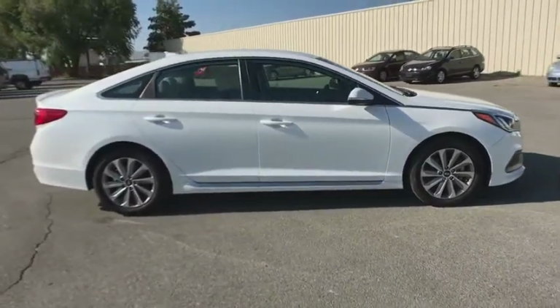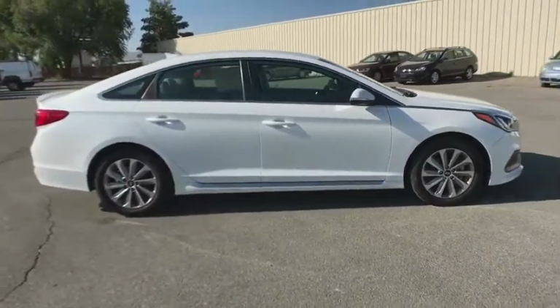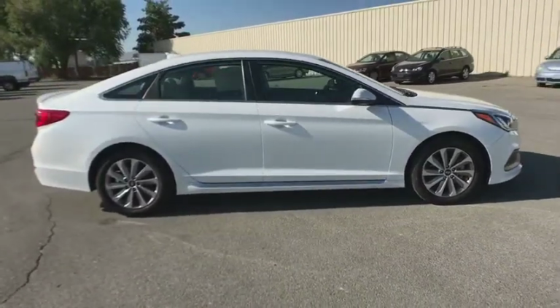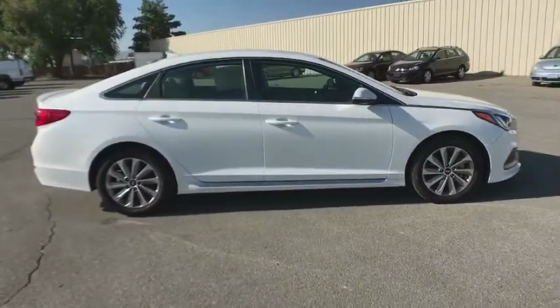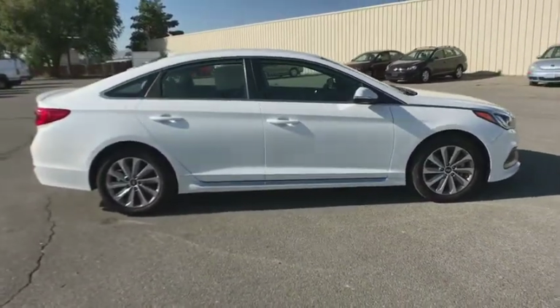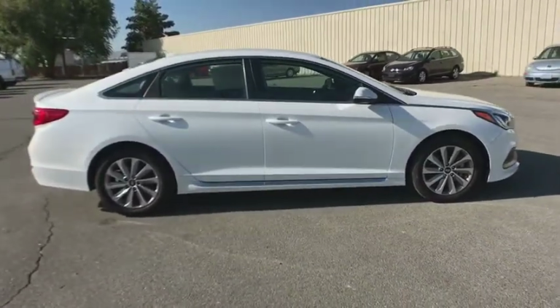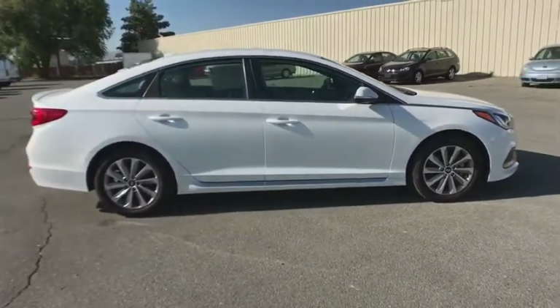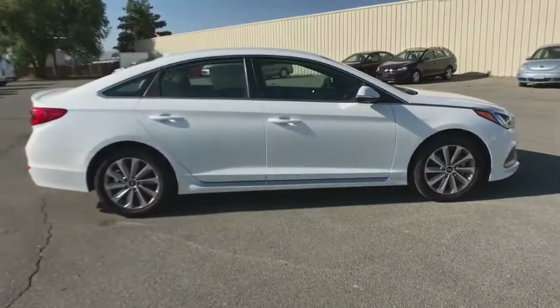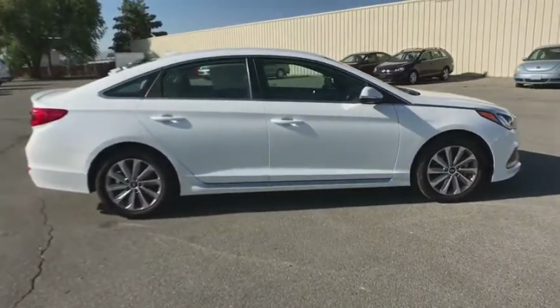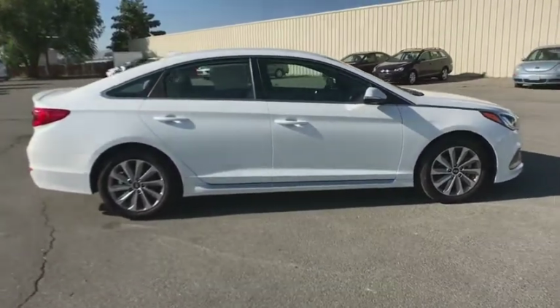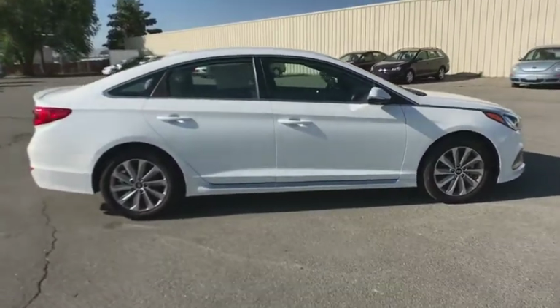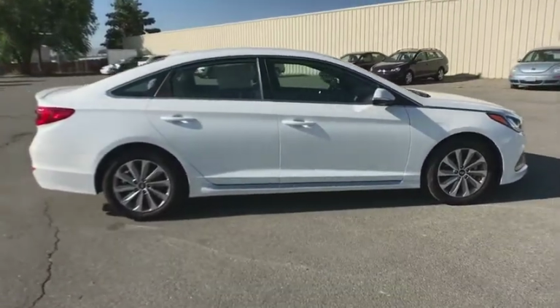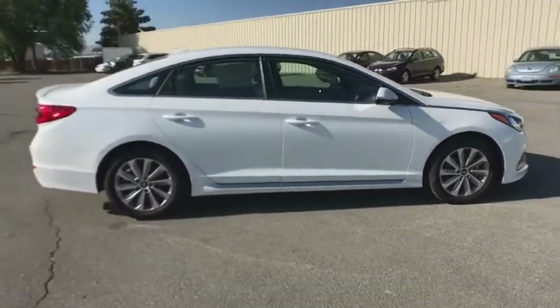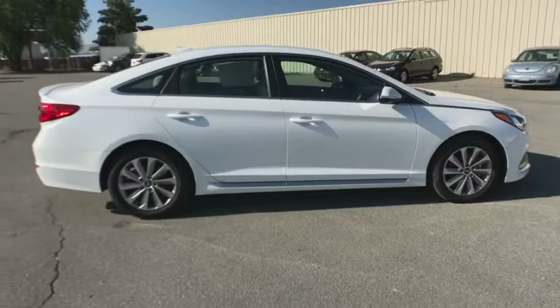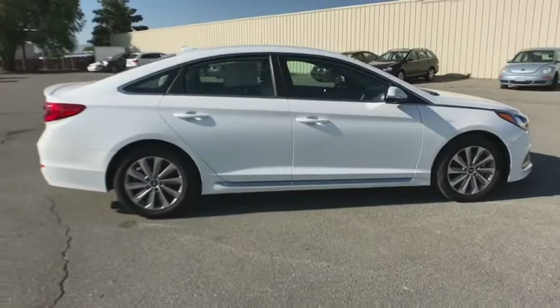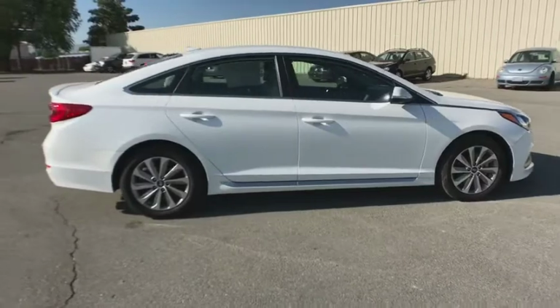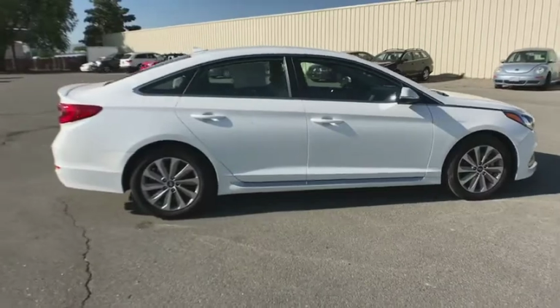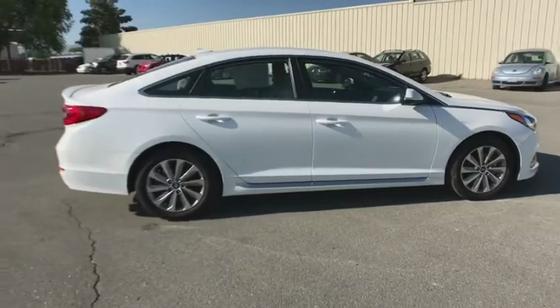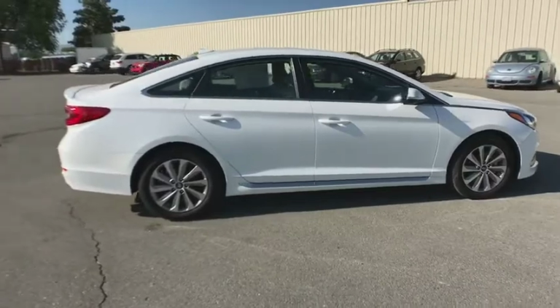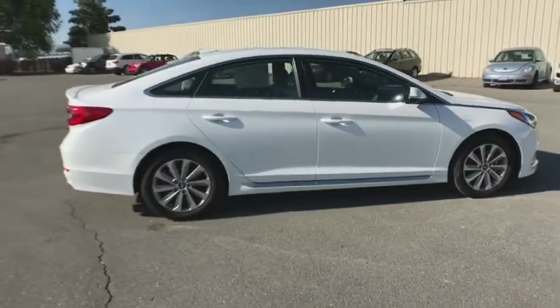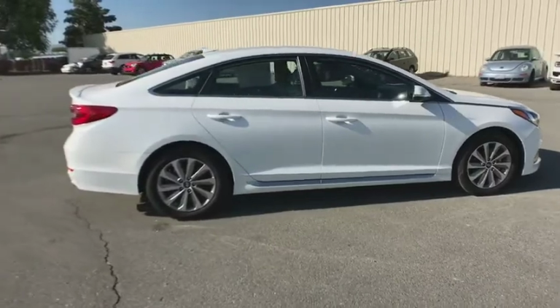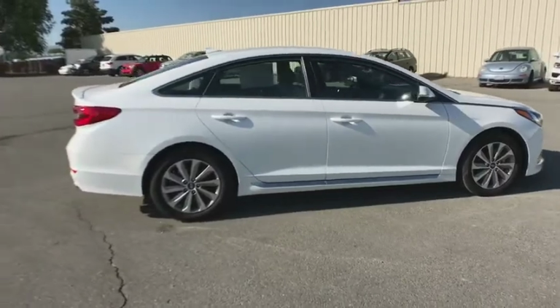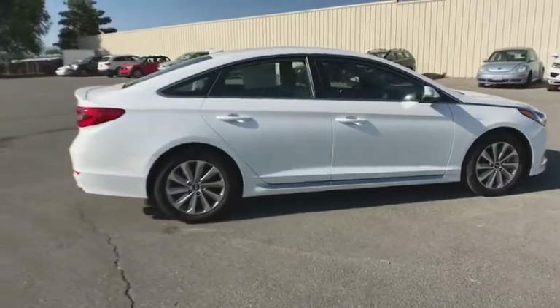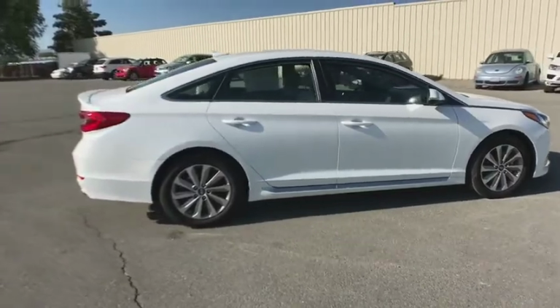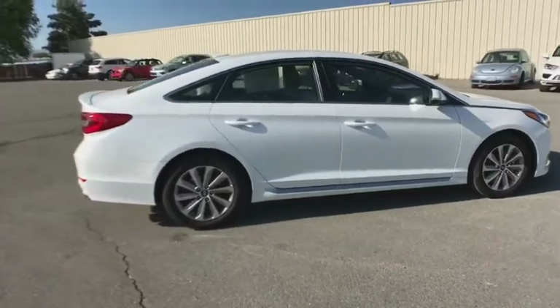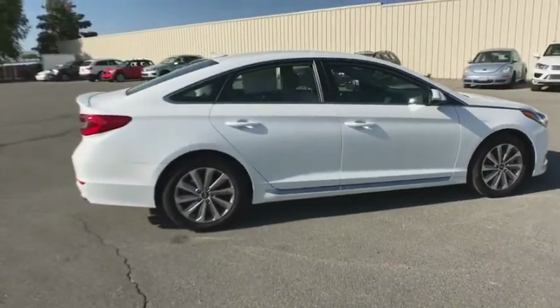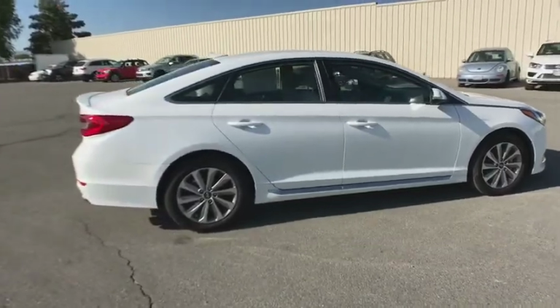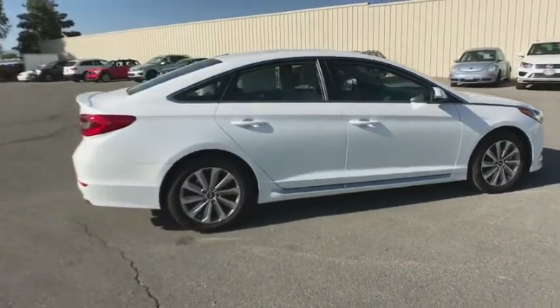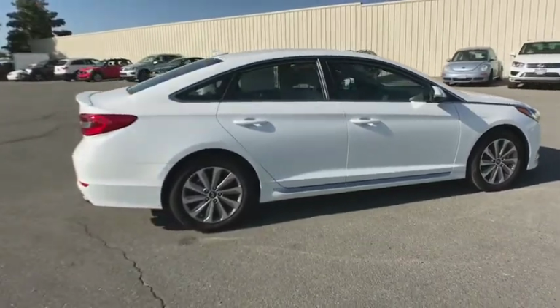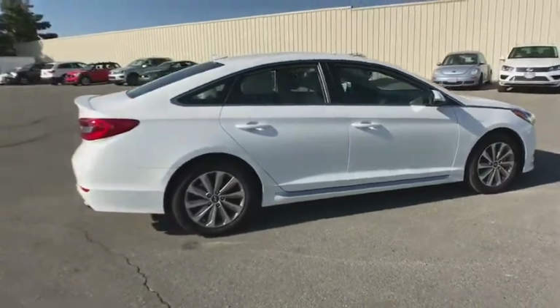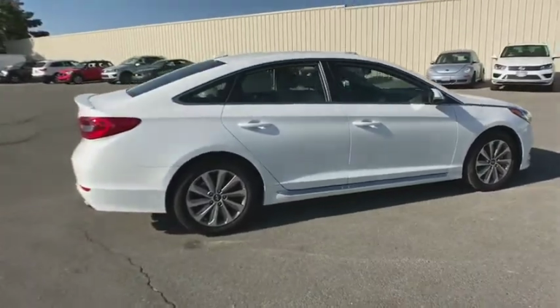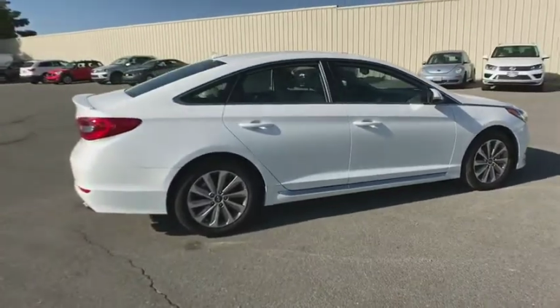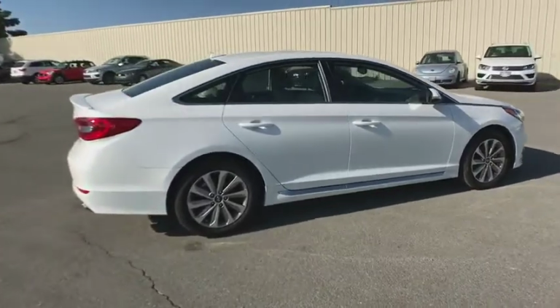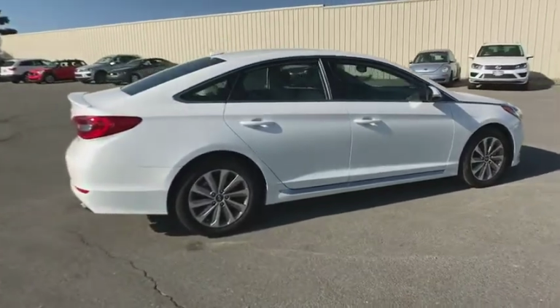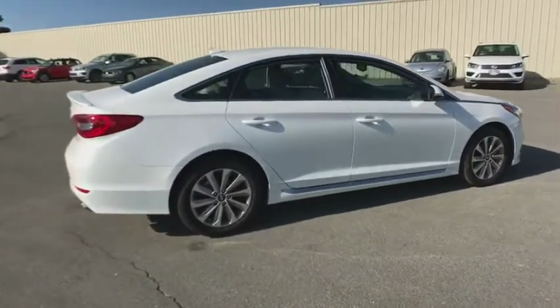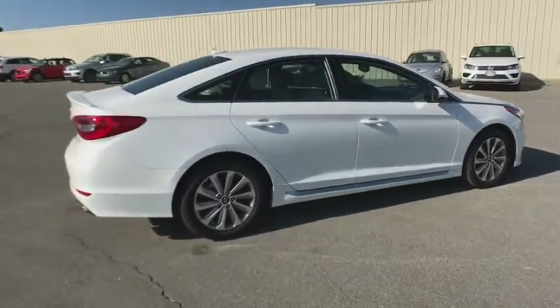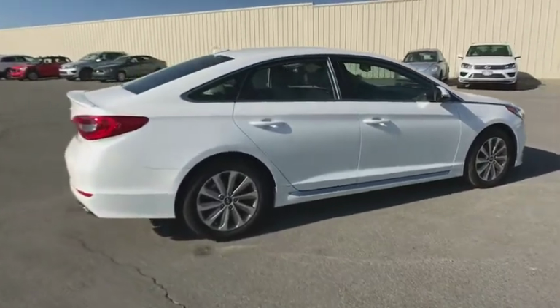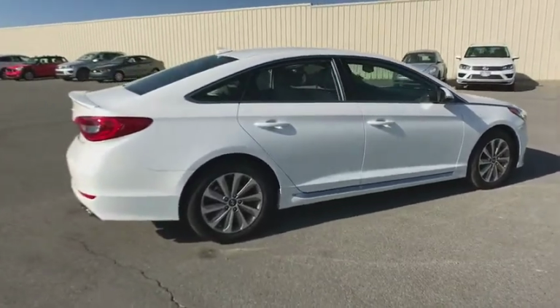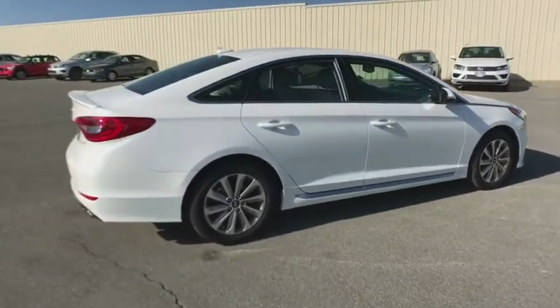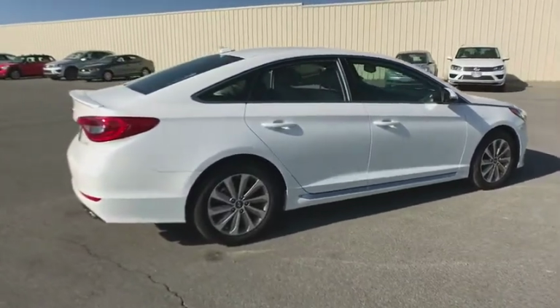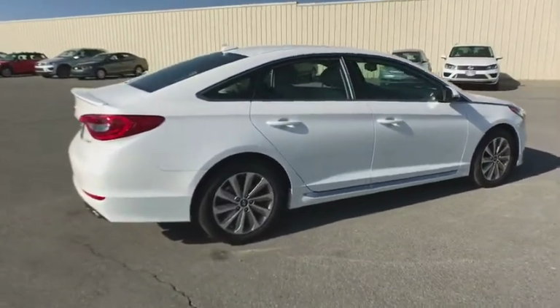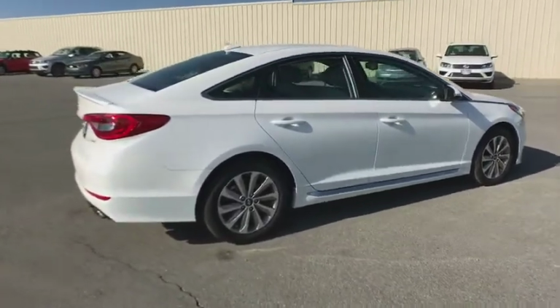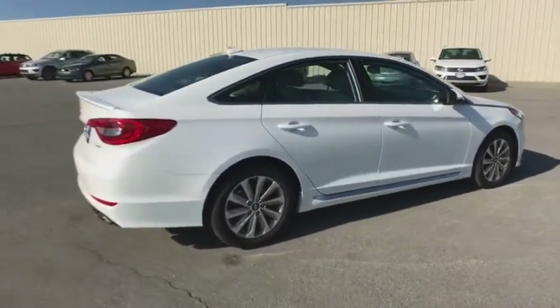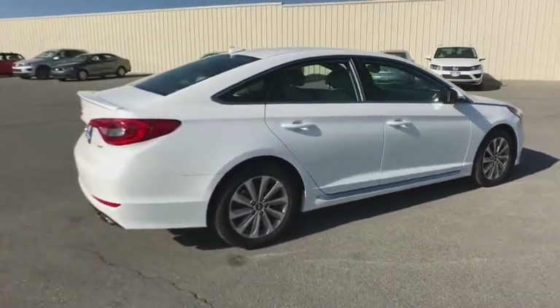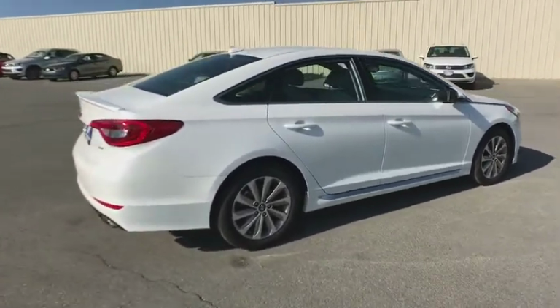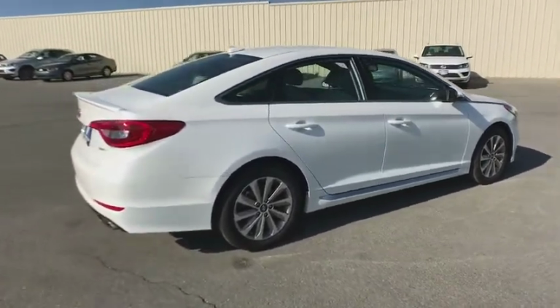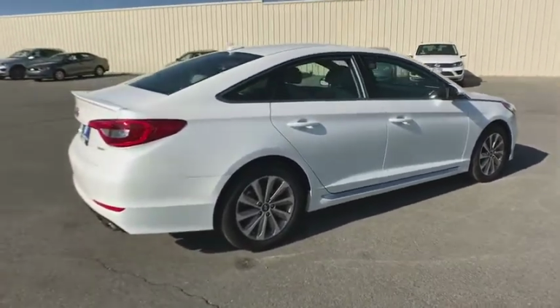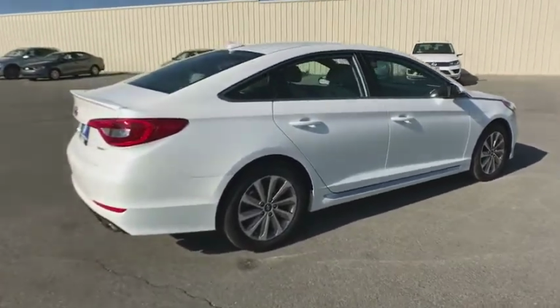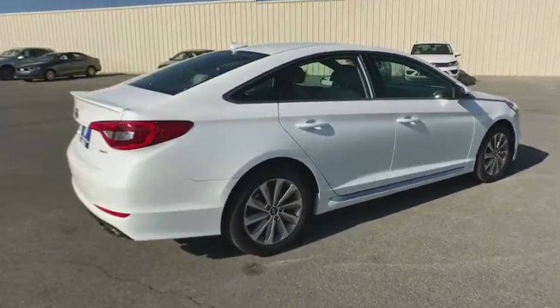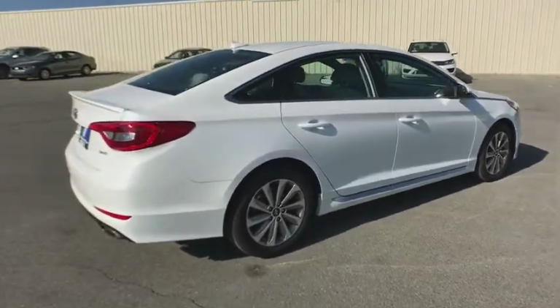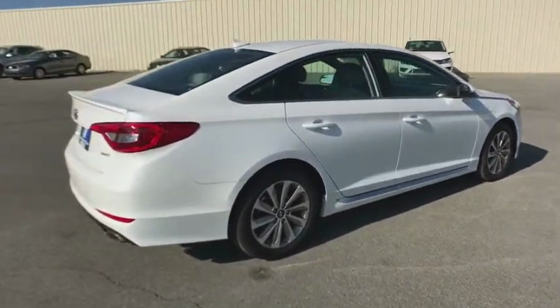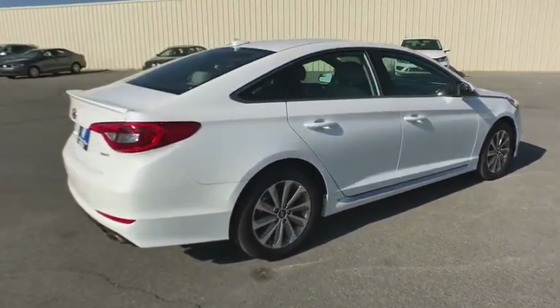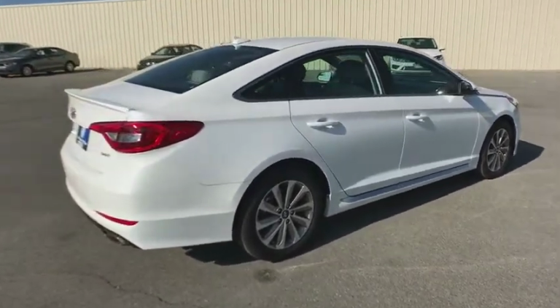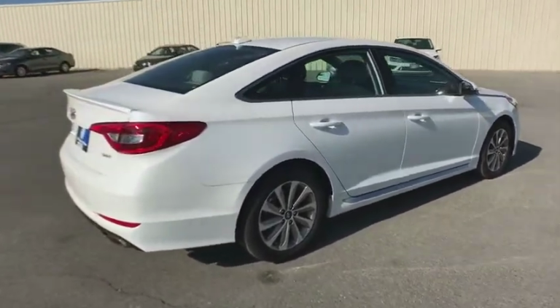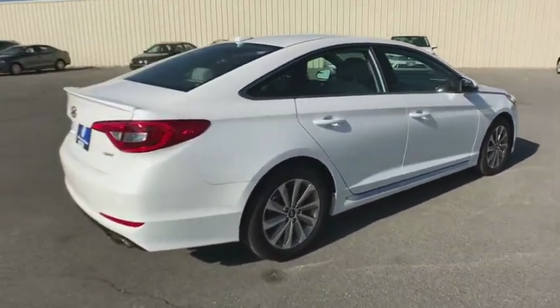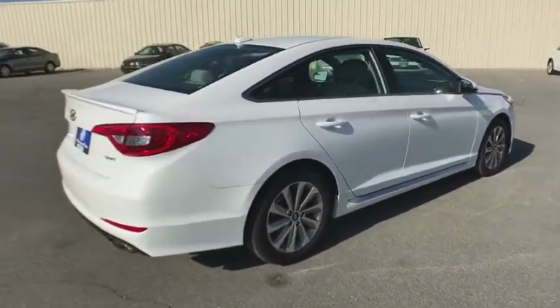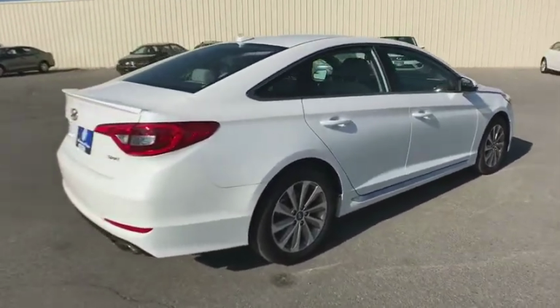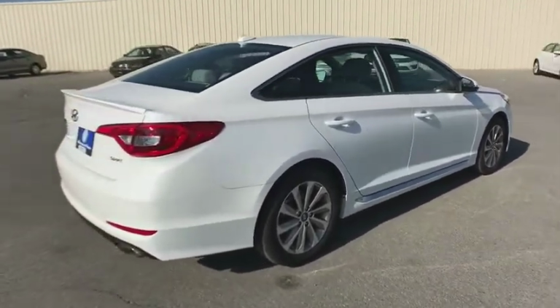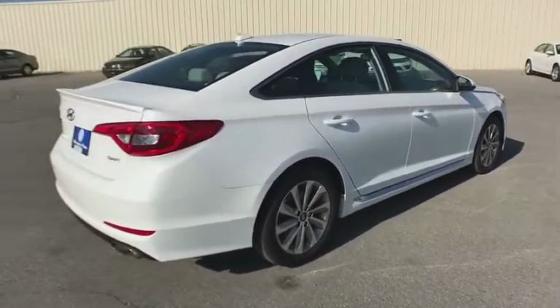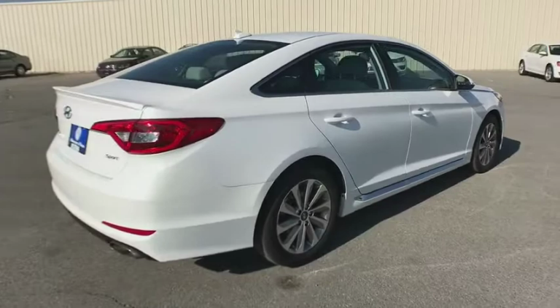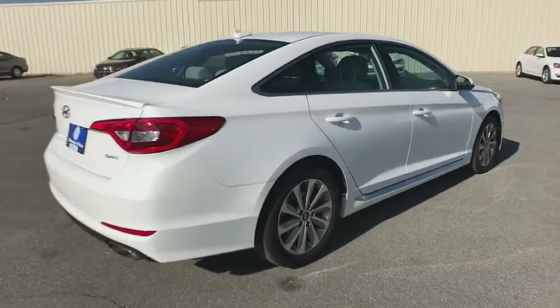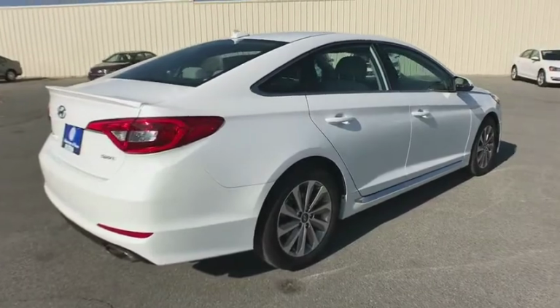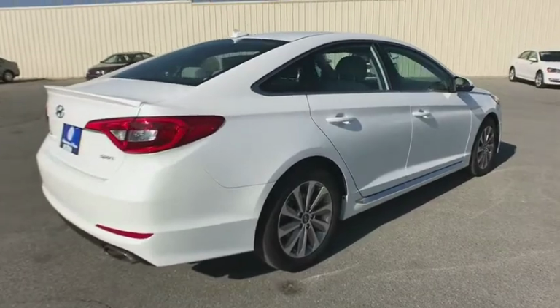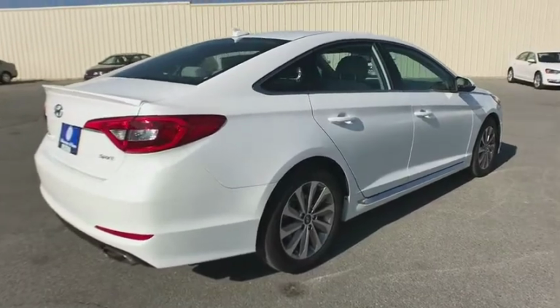This vehicle has less than 20,000 miles. Drive away with a great deal on this vehicle. Call or stop in today.